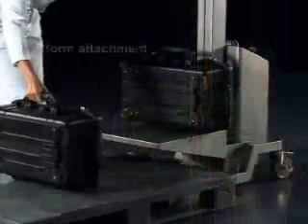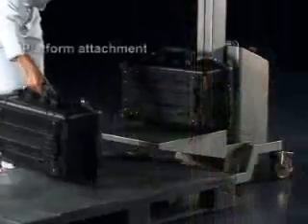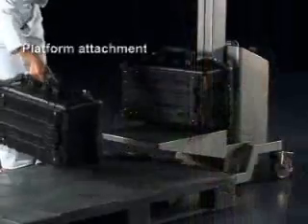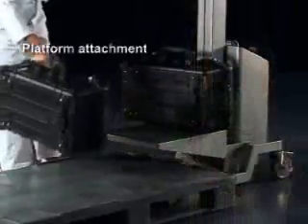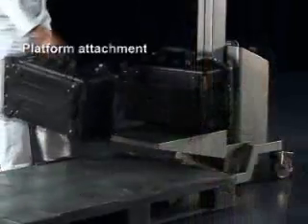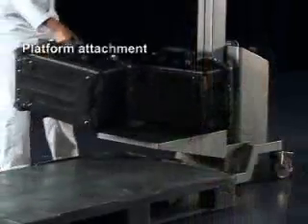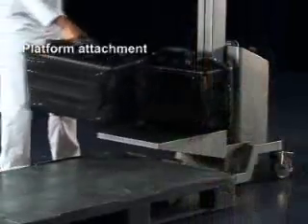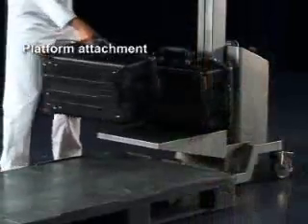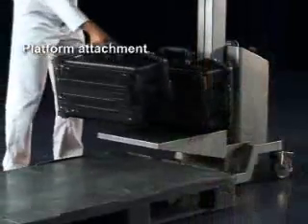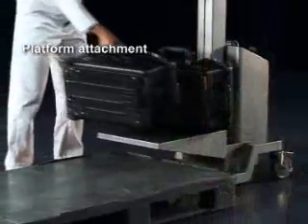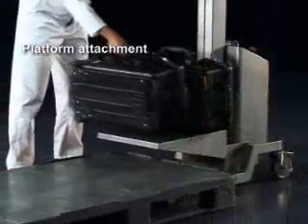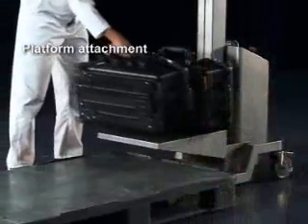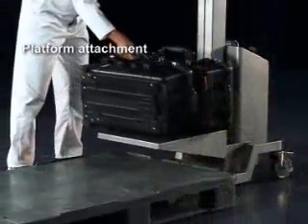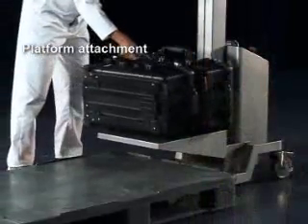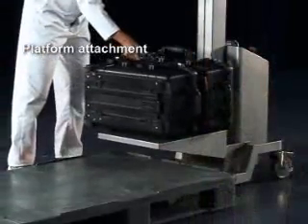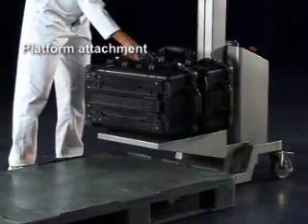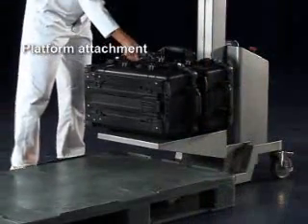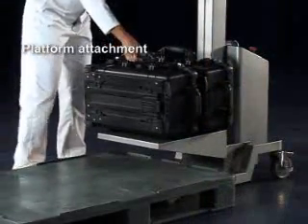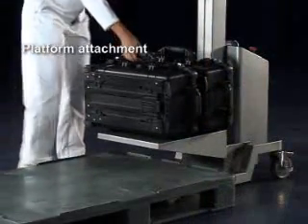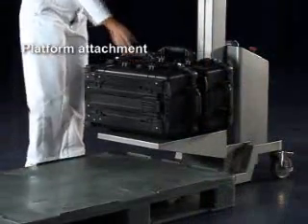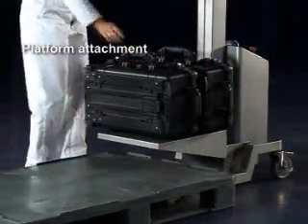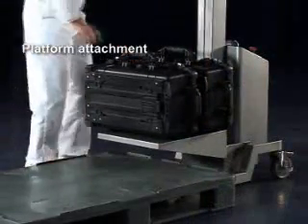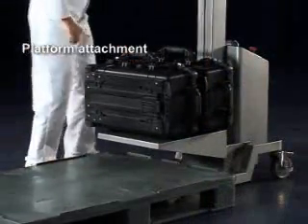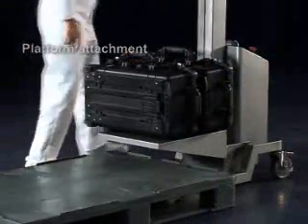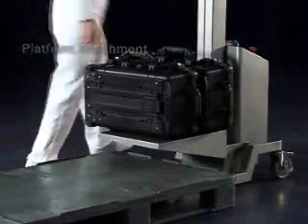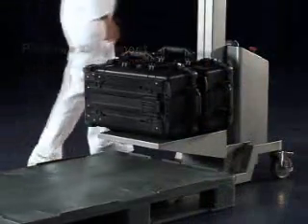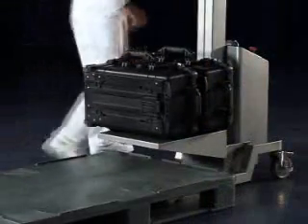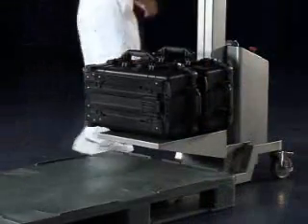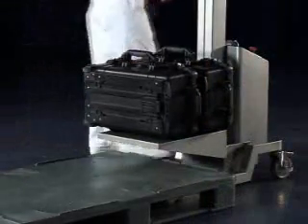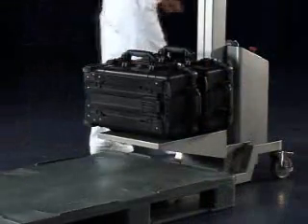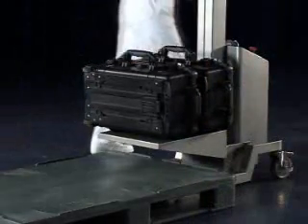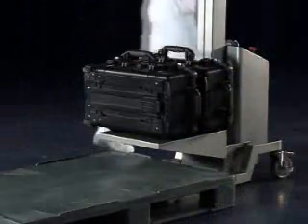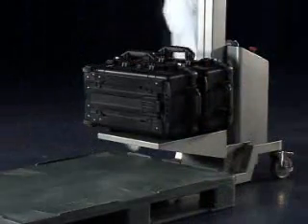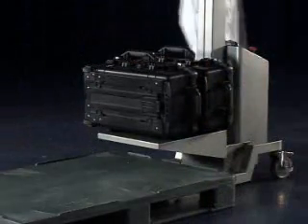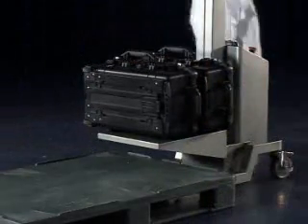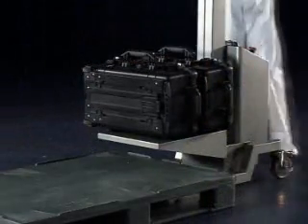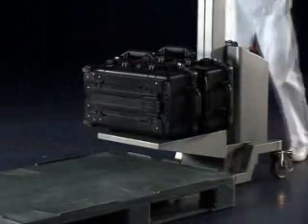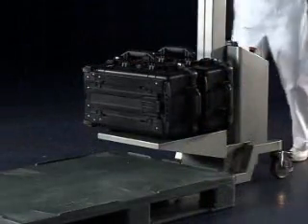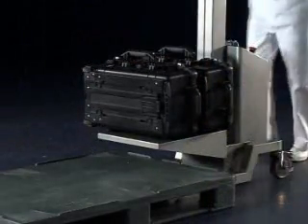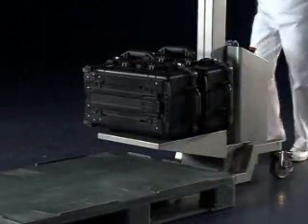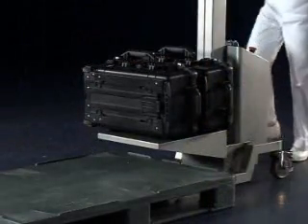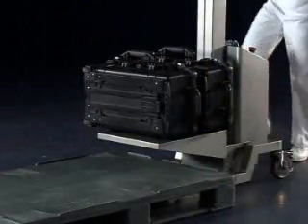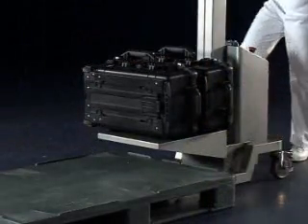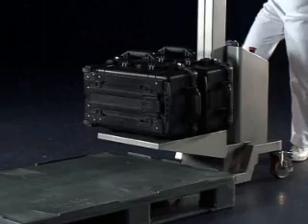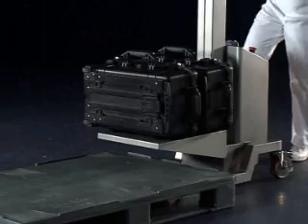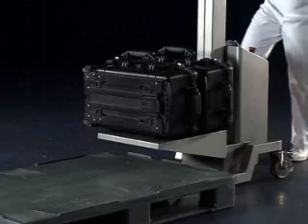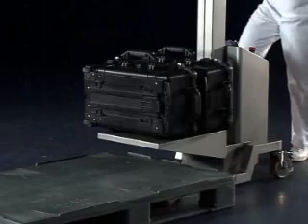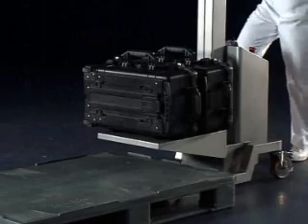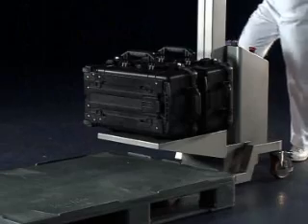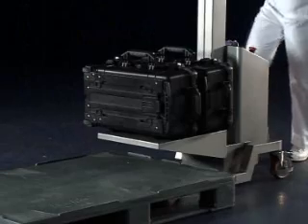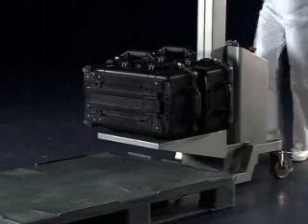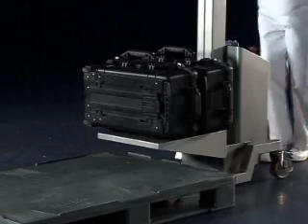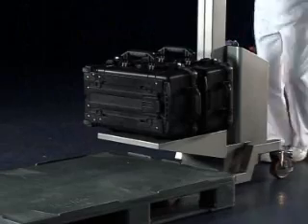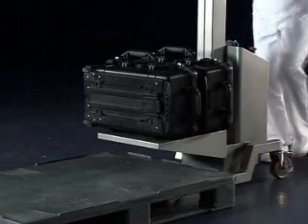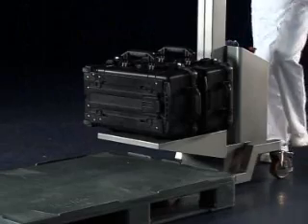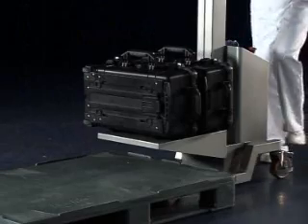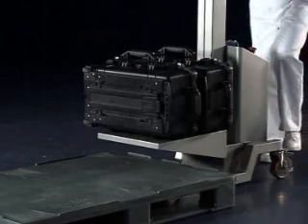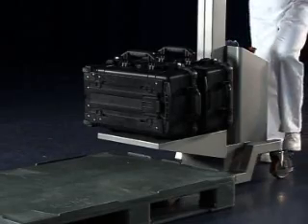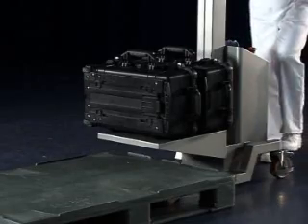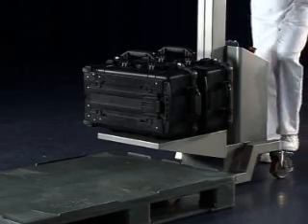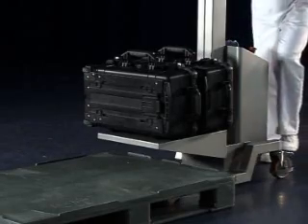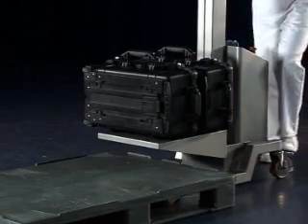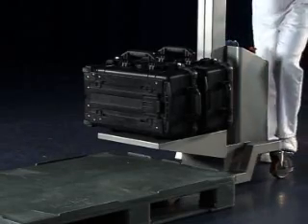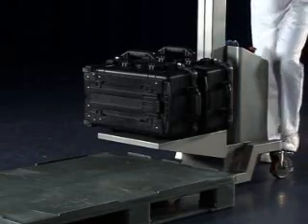Used as a simple work positioner, the platform attachment can lift a variety of loads to different working heights.